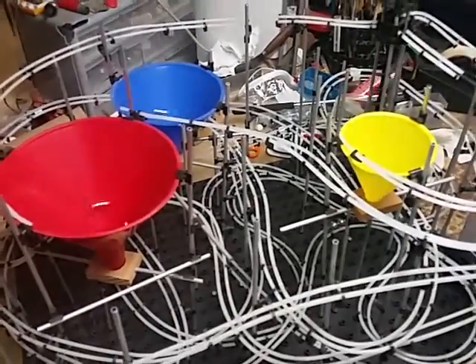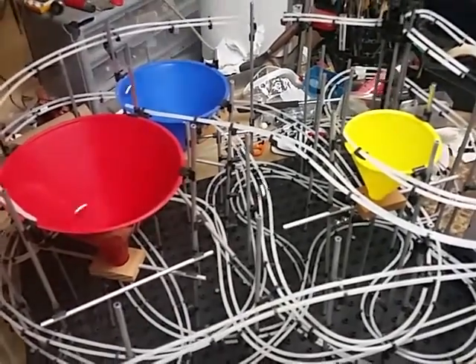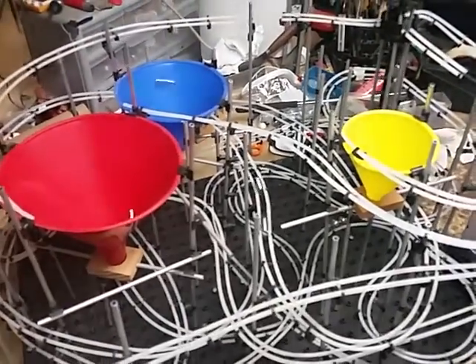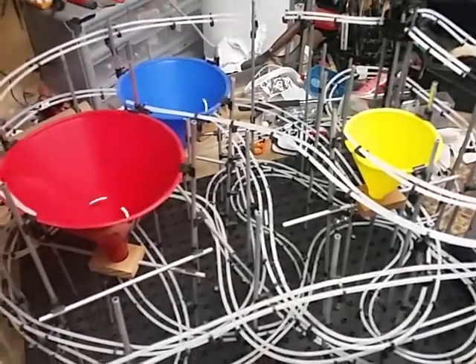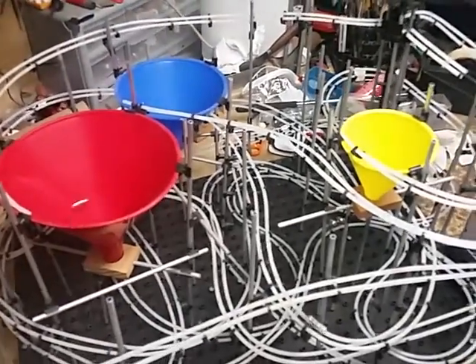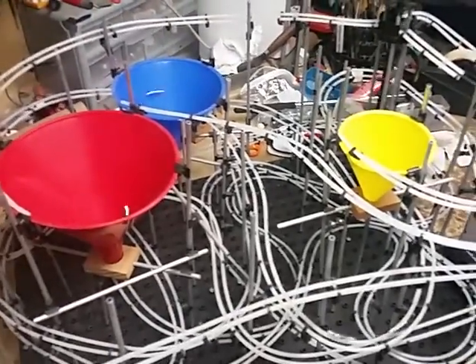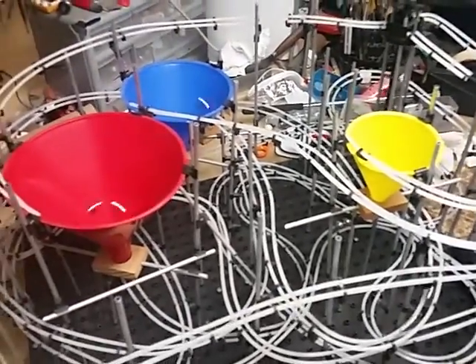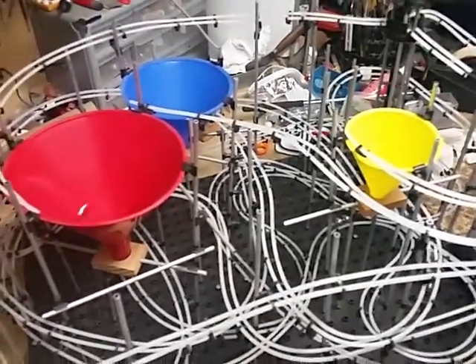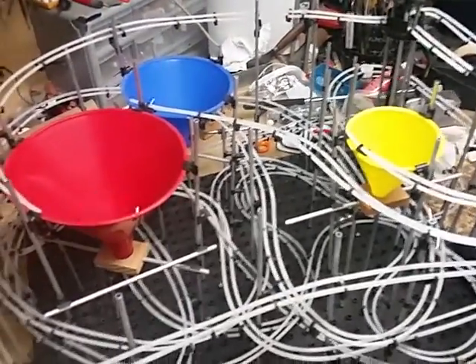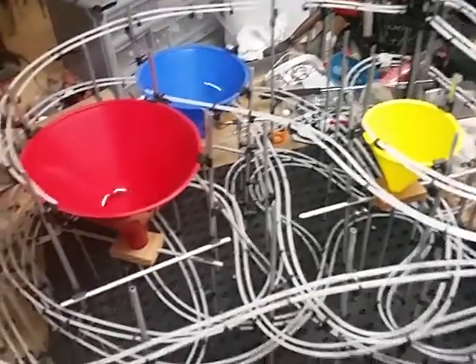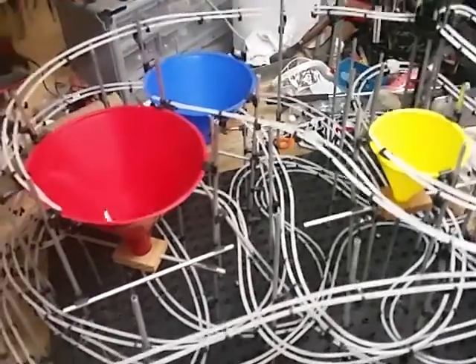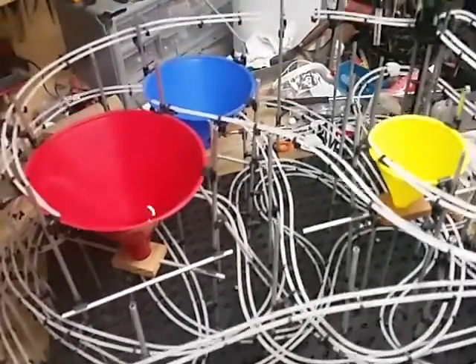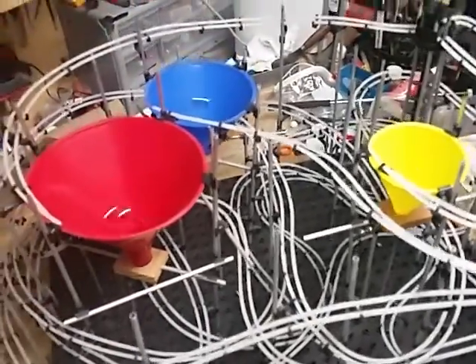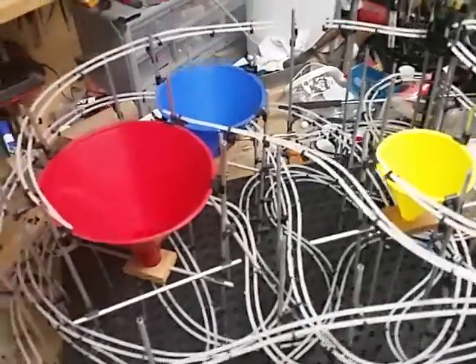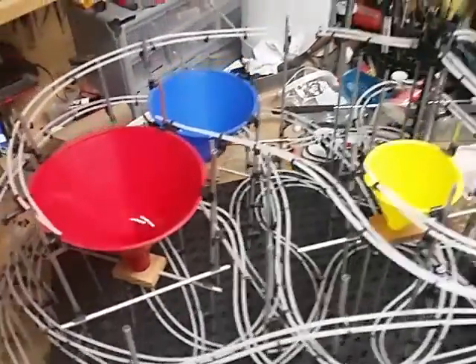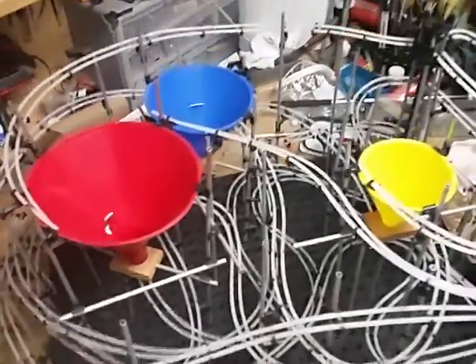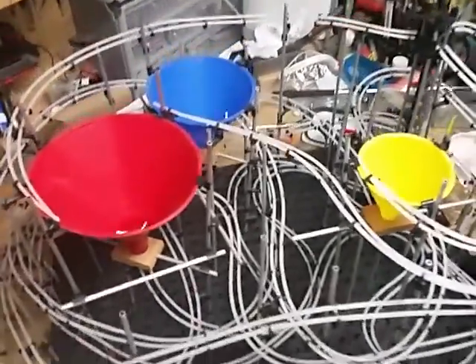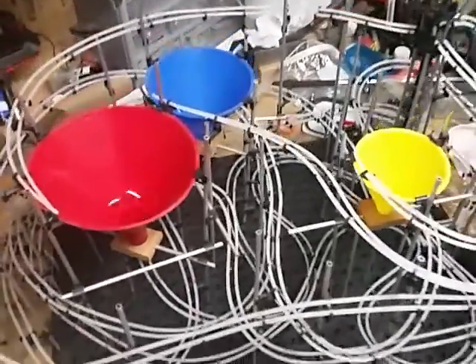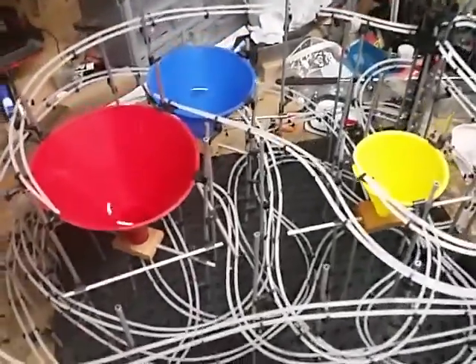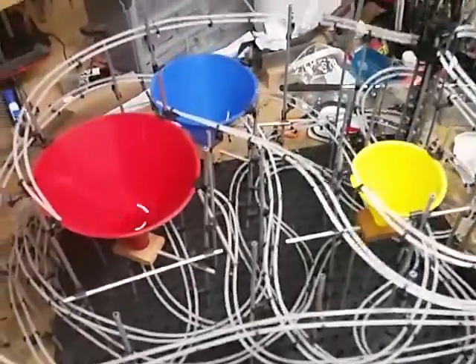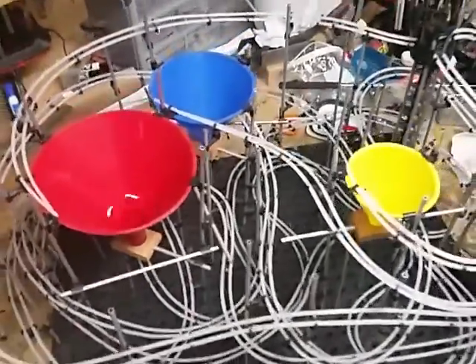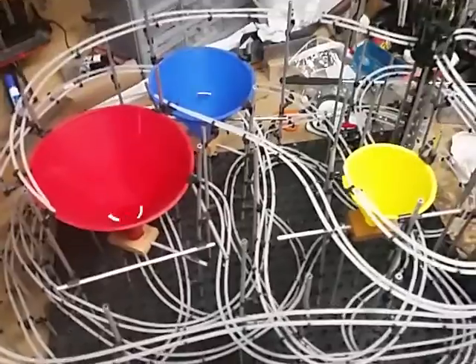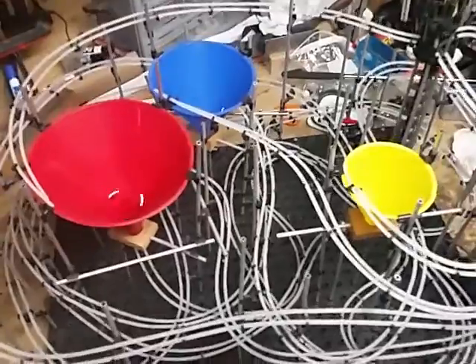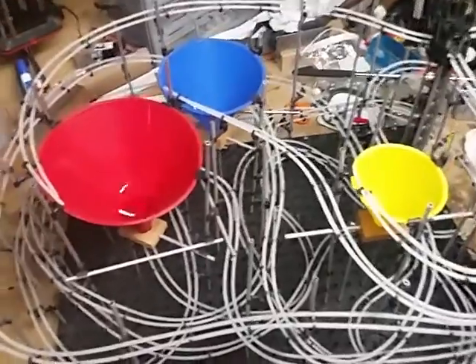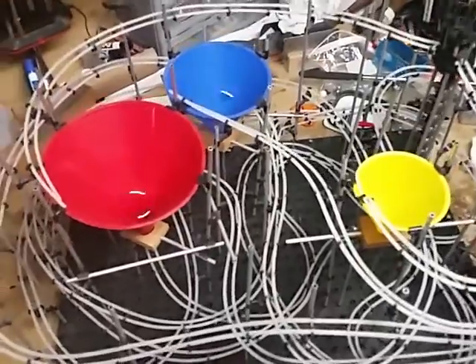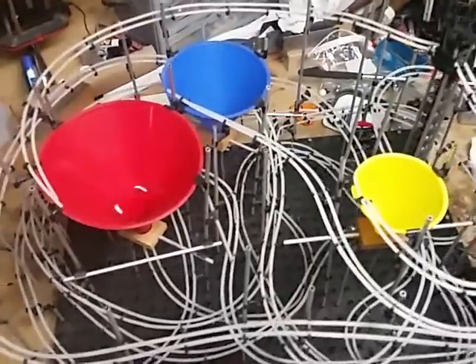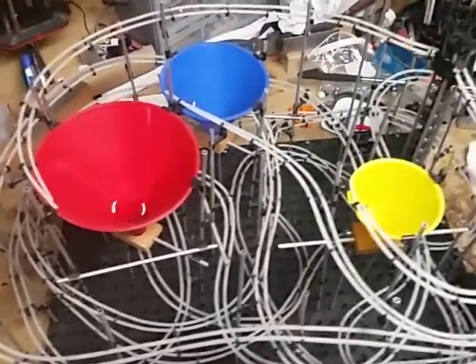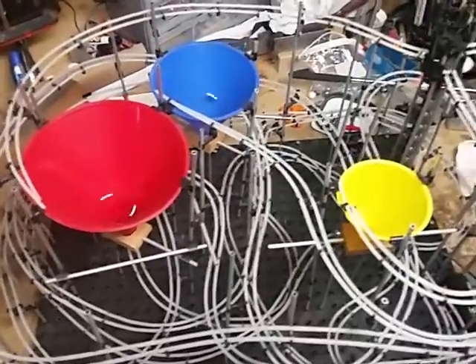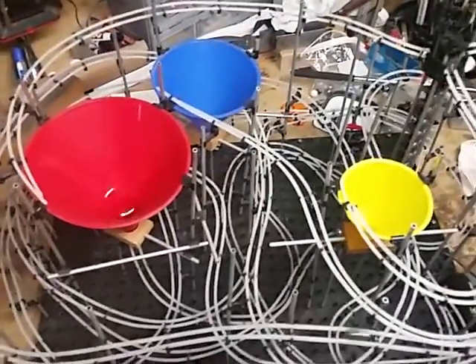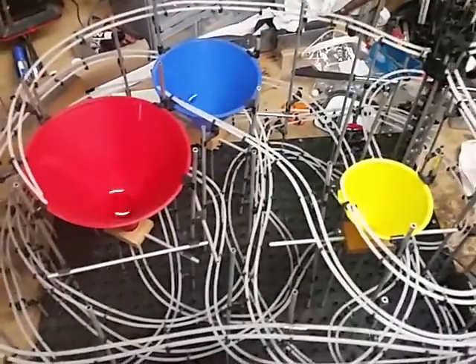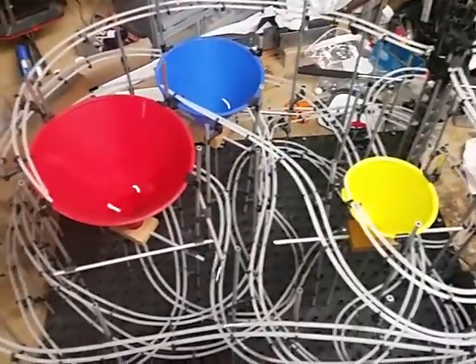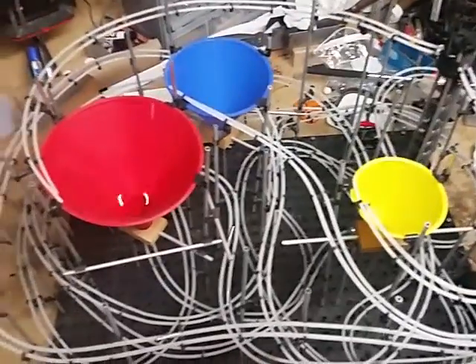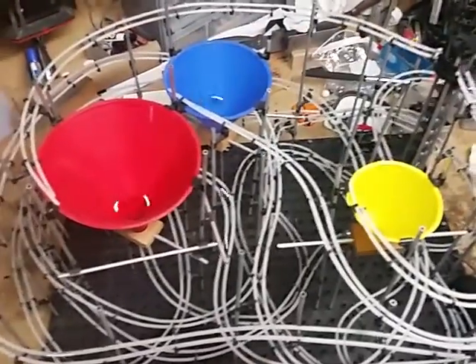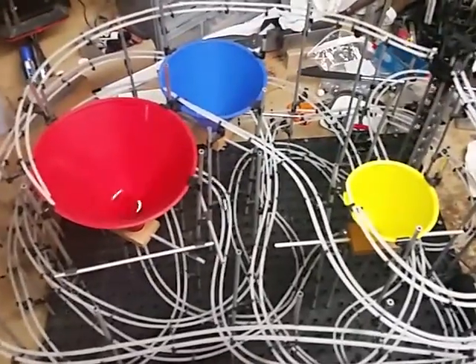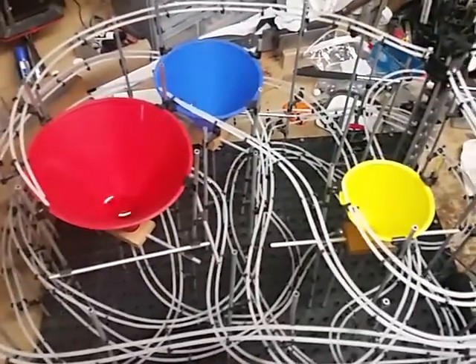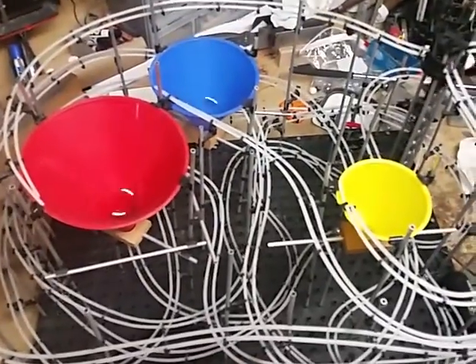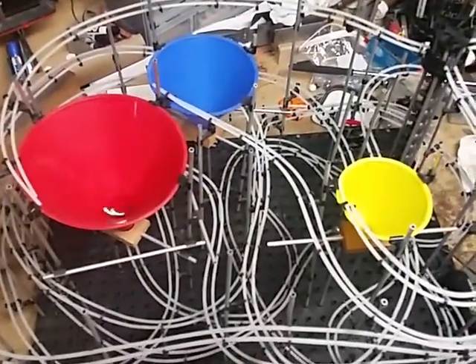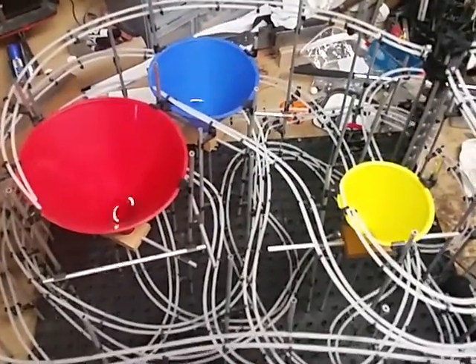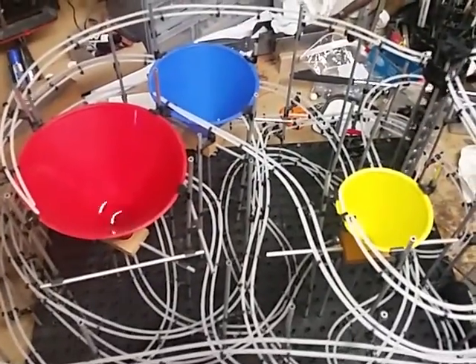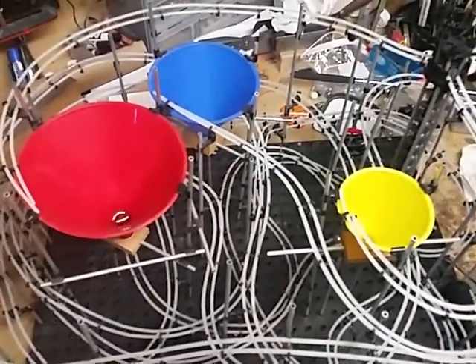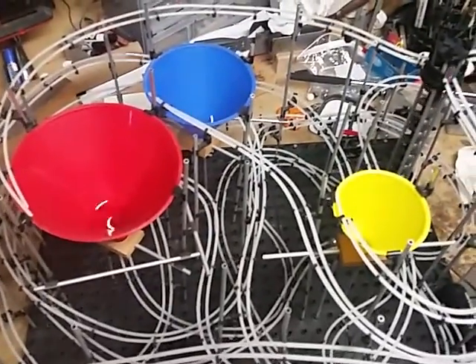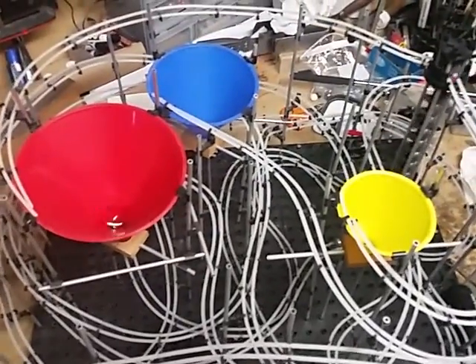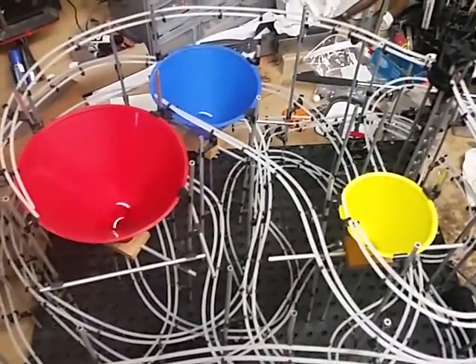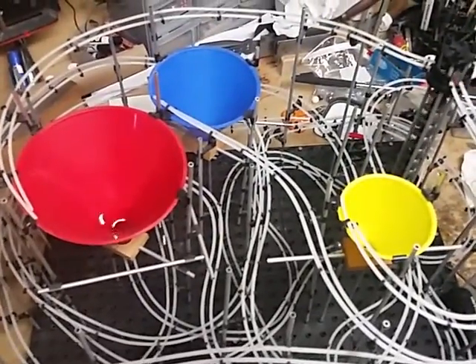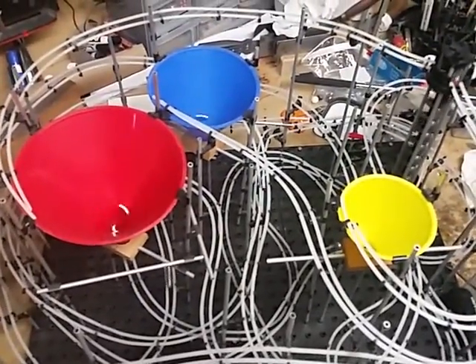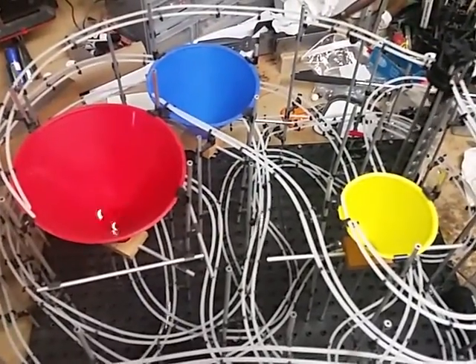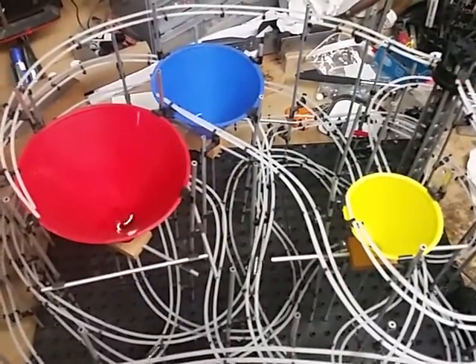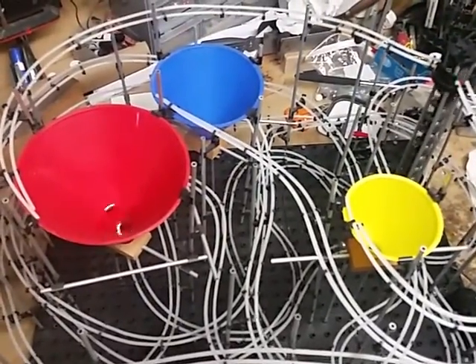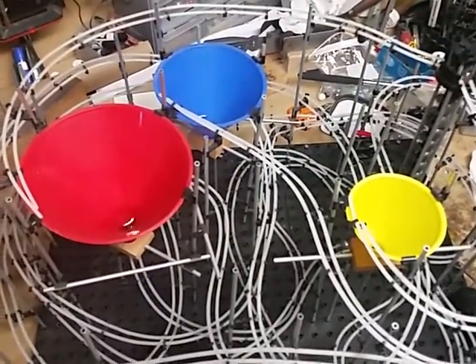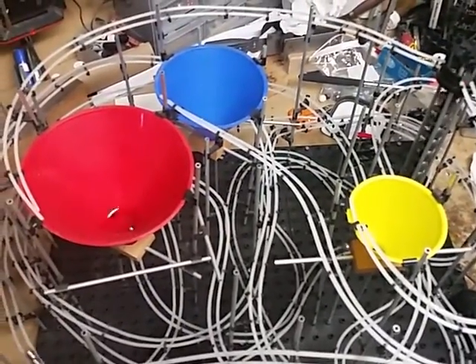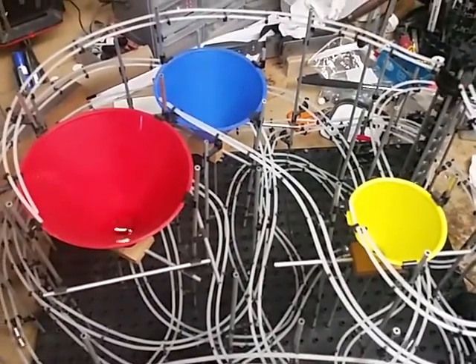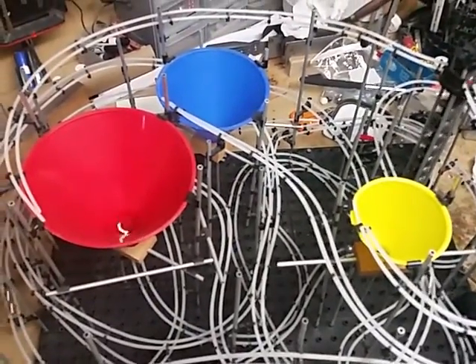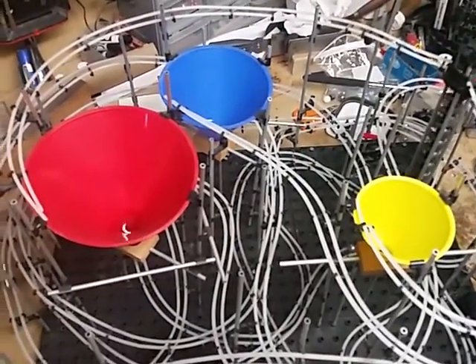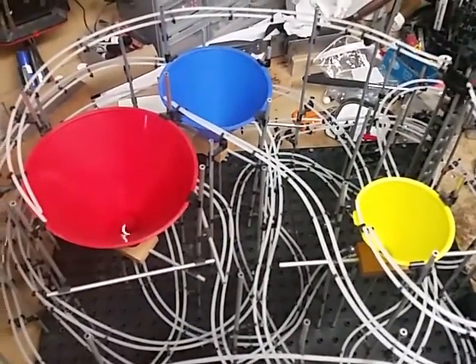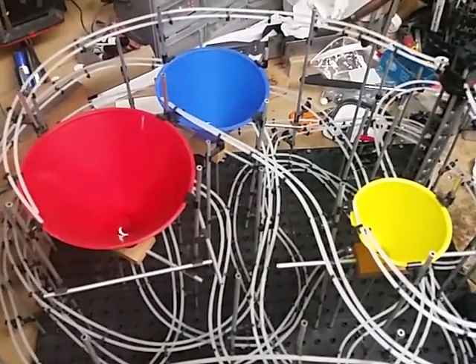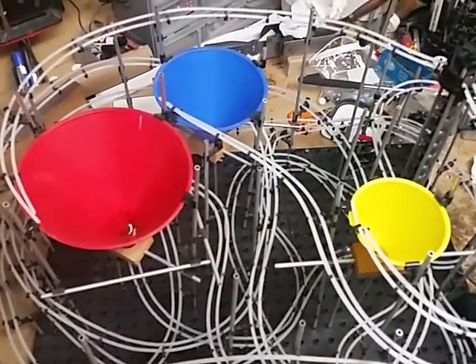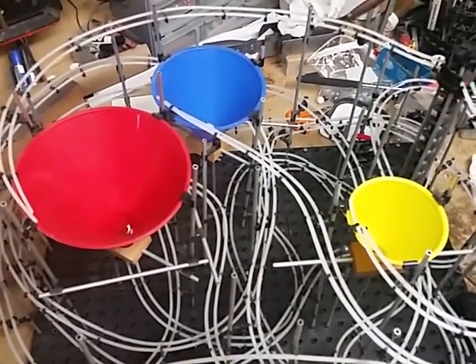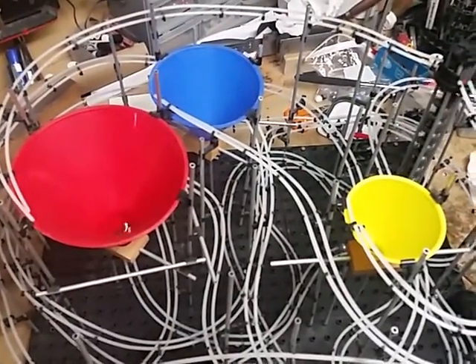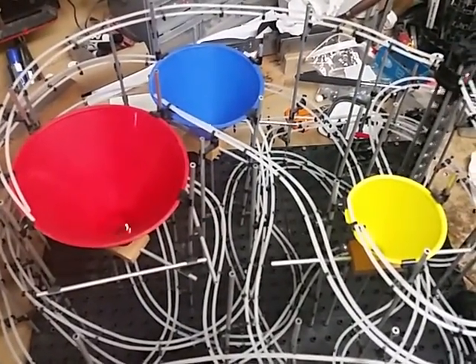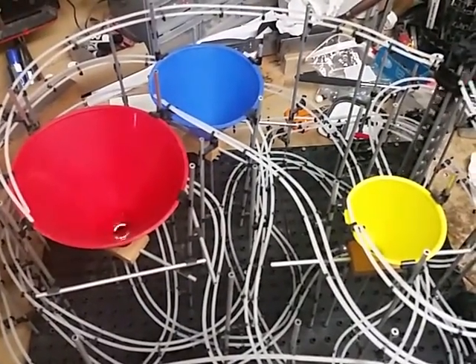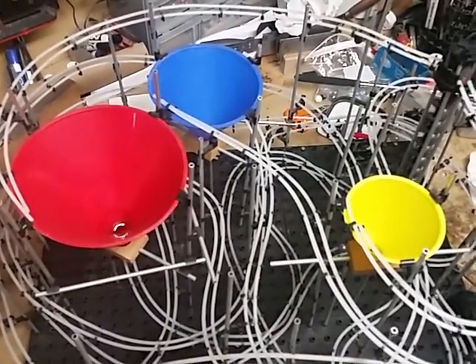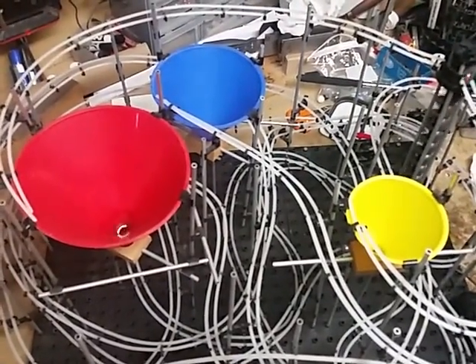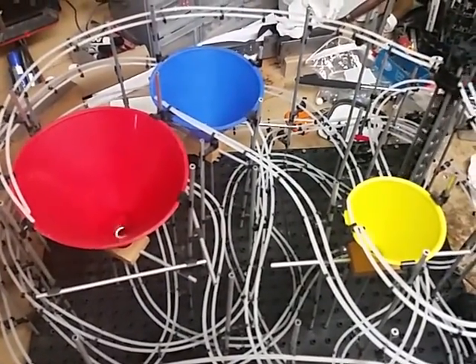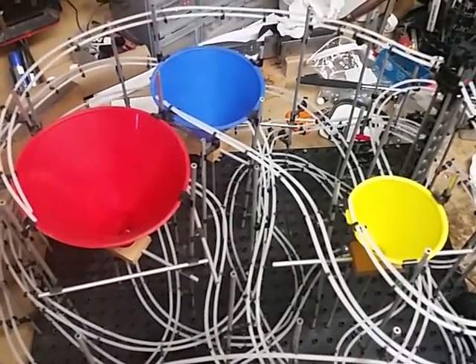Okay well, there you go — there's the Bandai Space Warp, and it's a lot of fun to play with using the funnels.